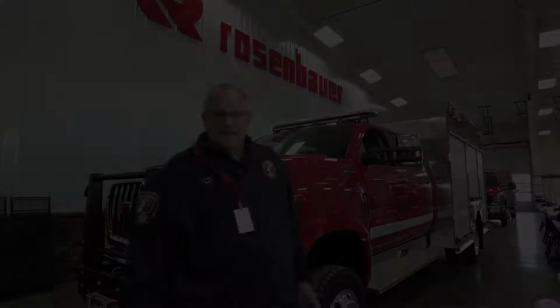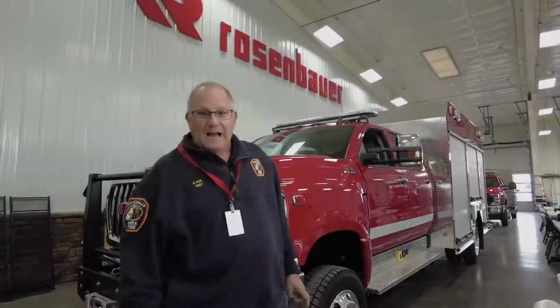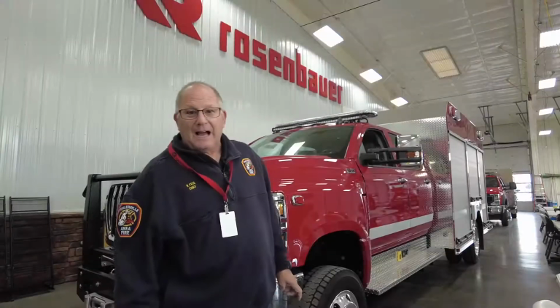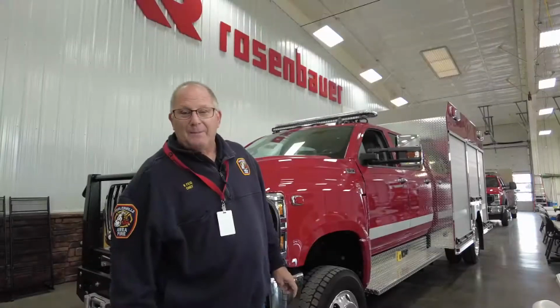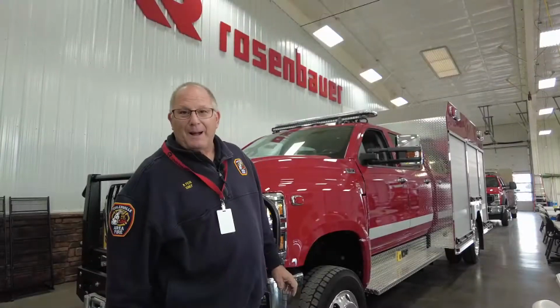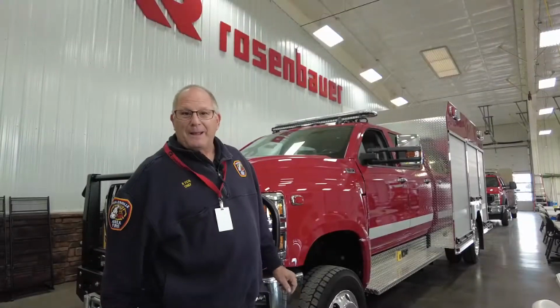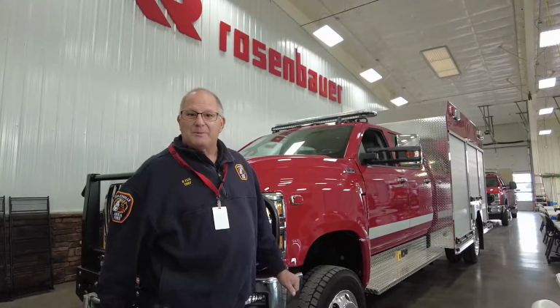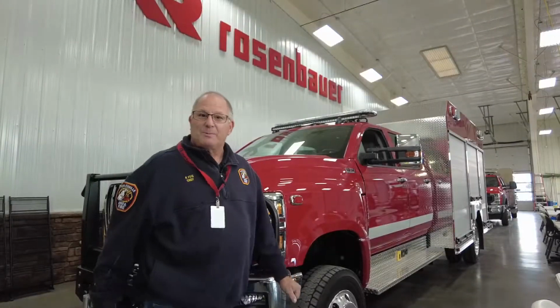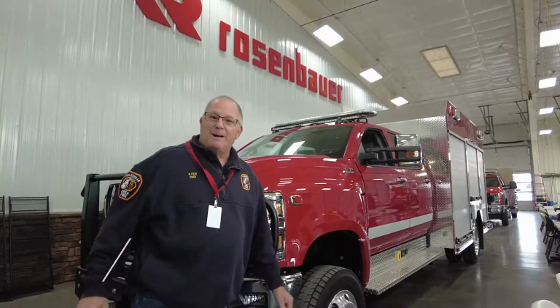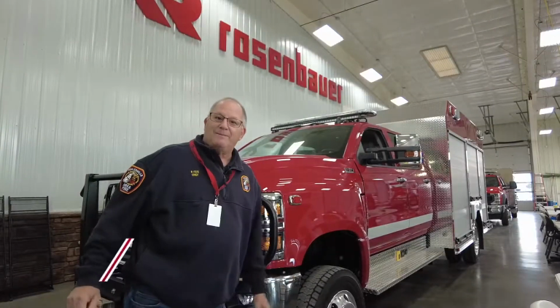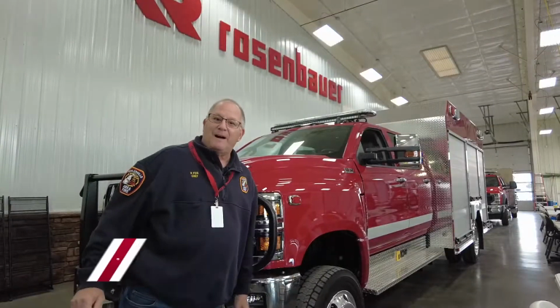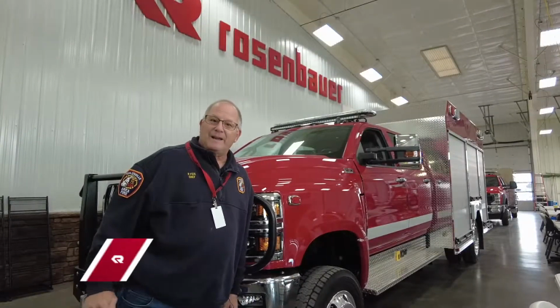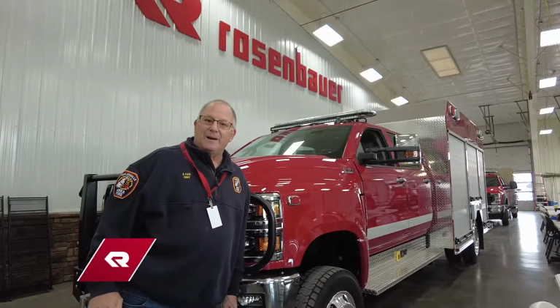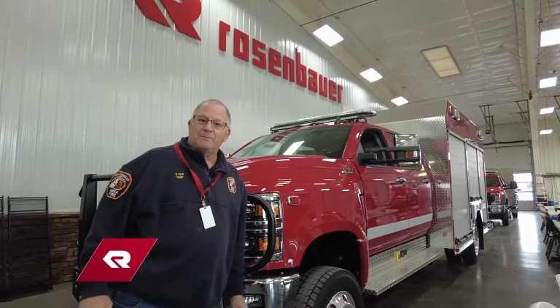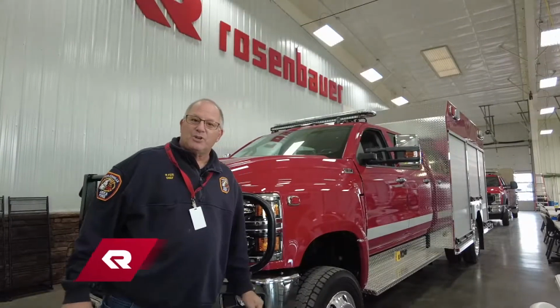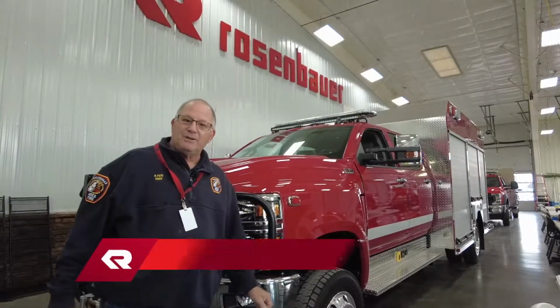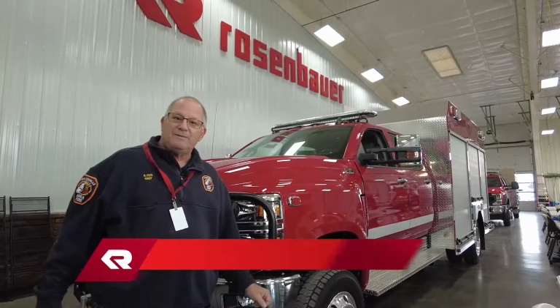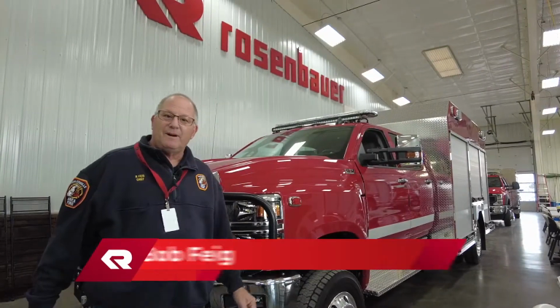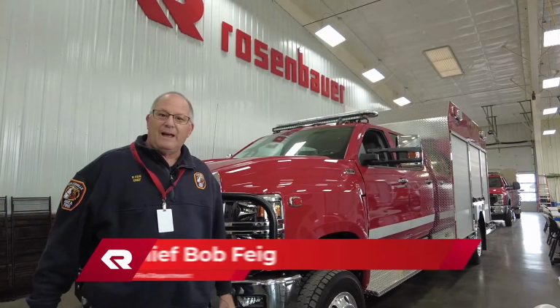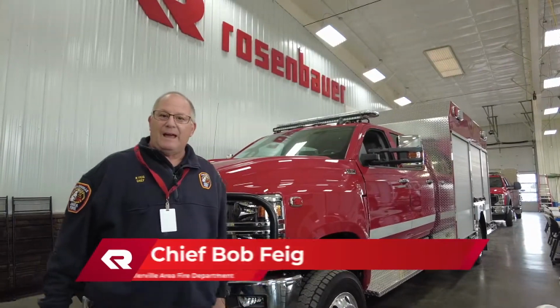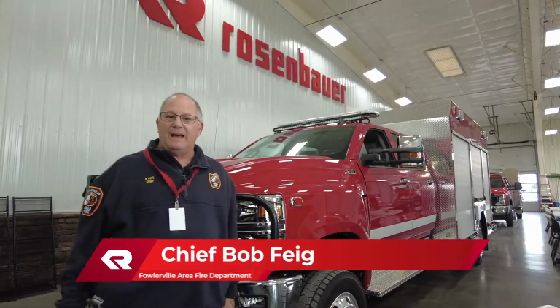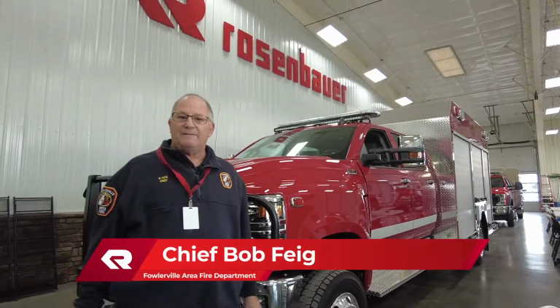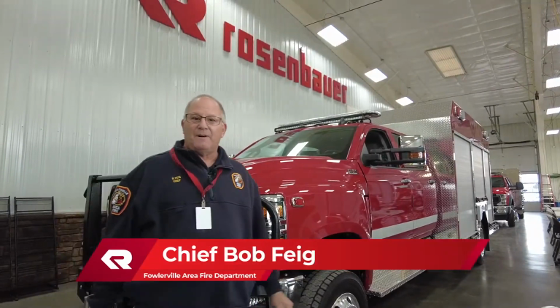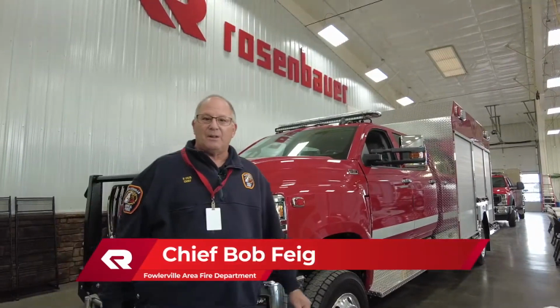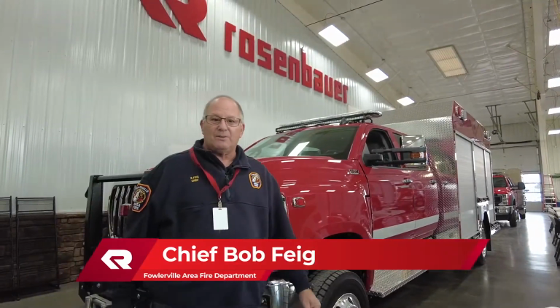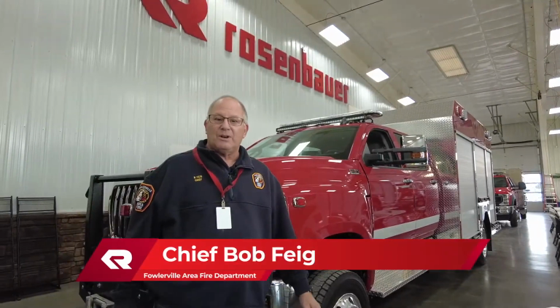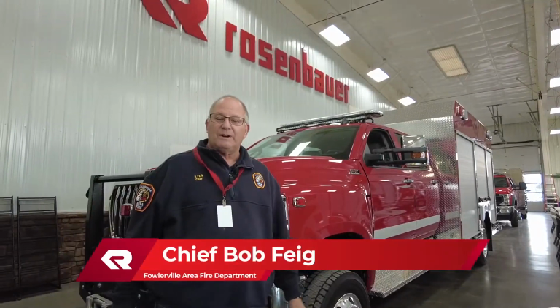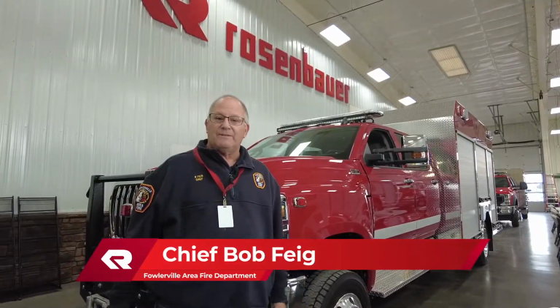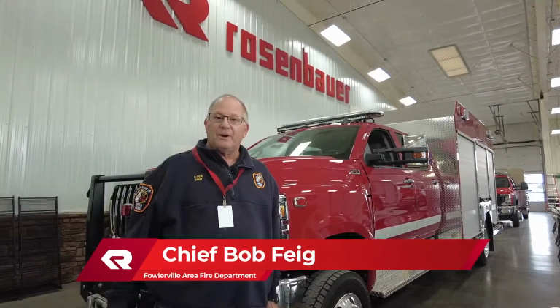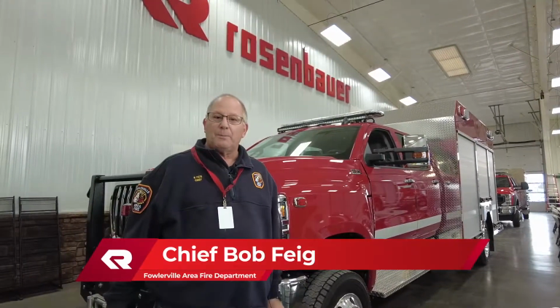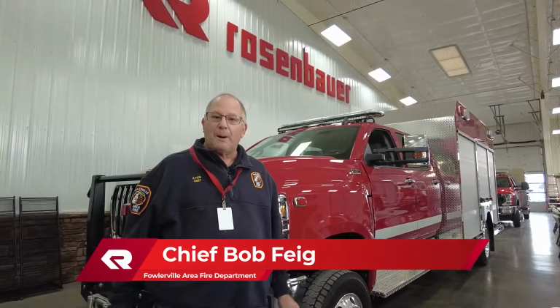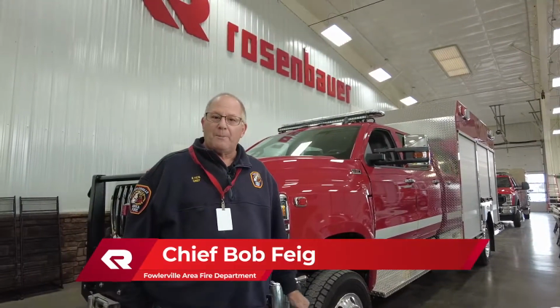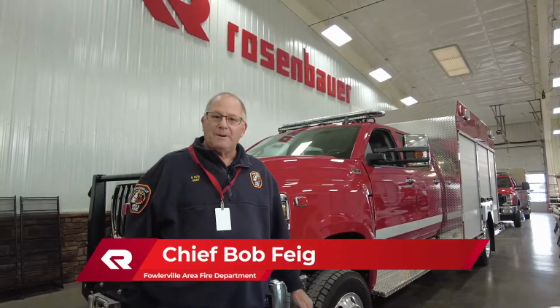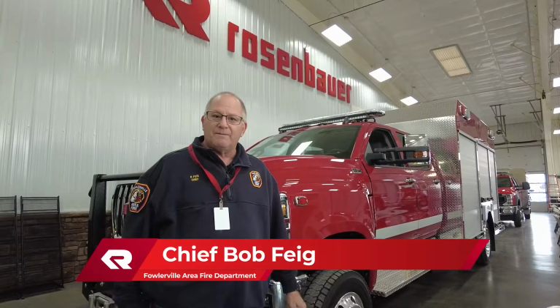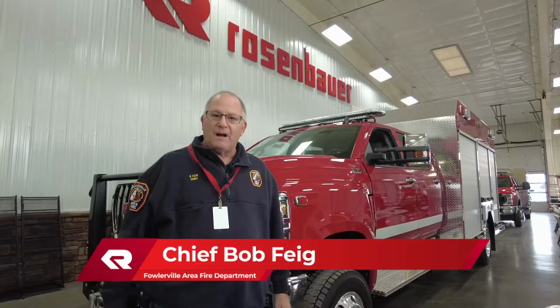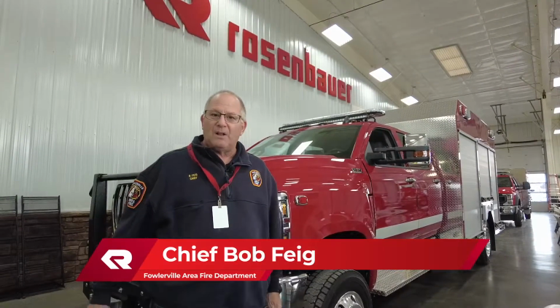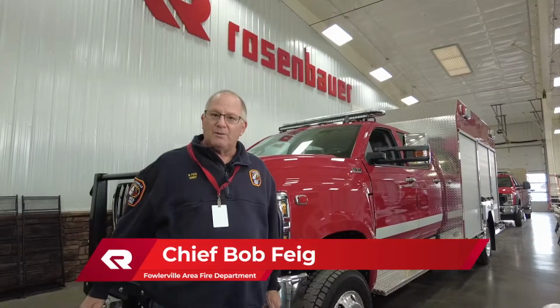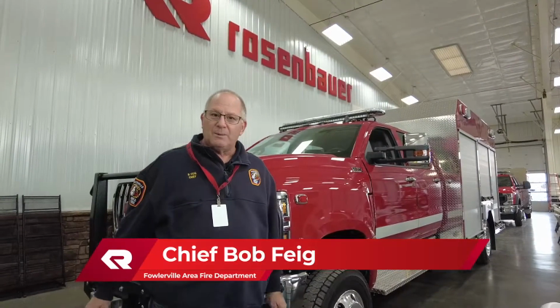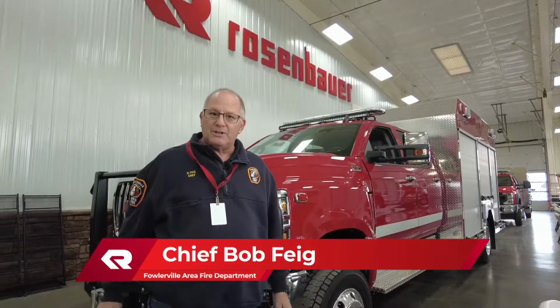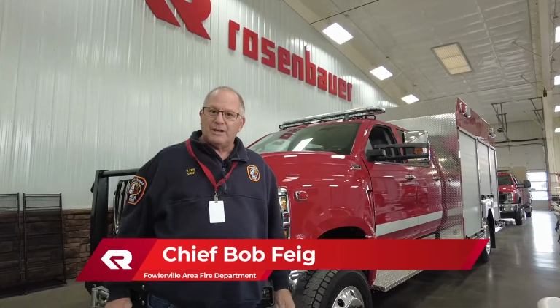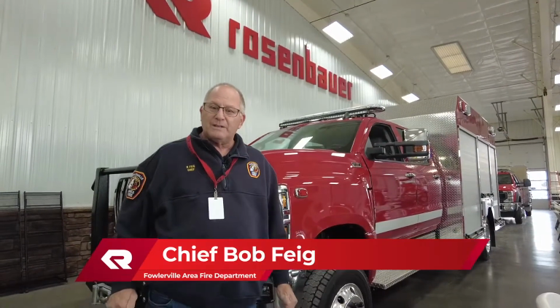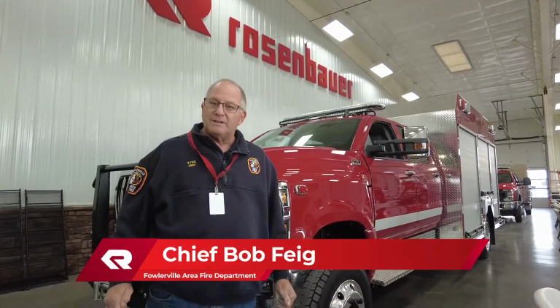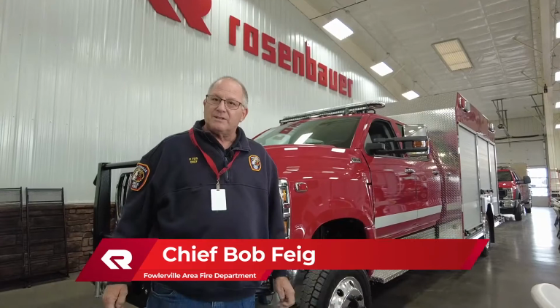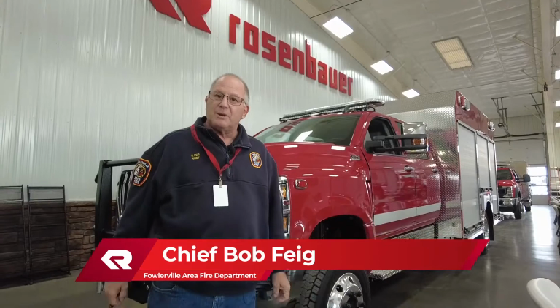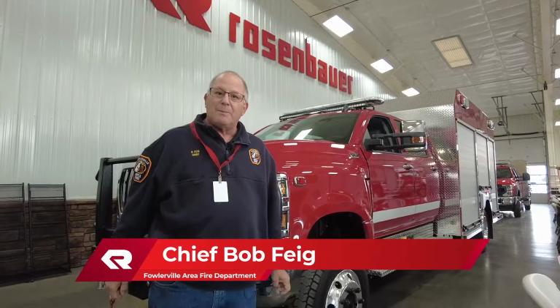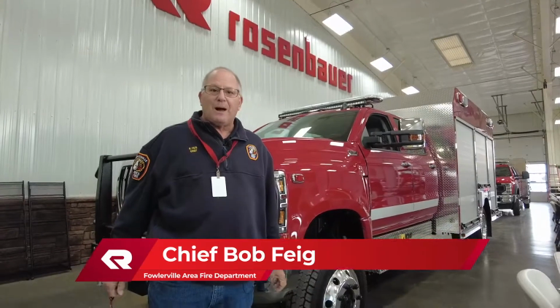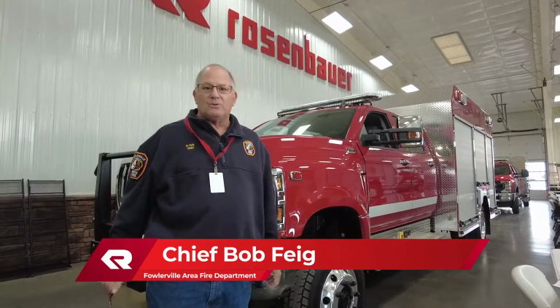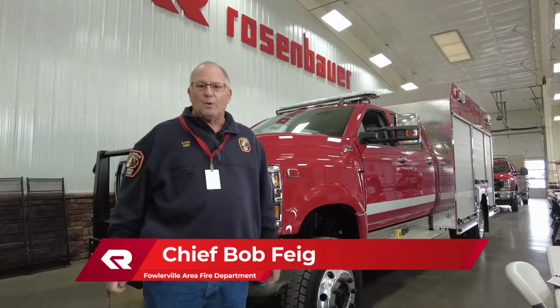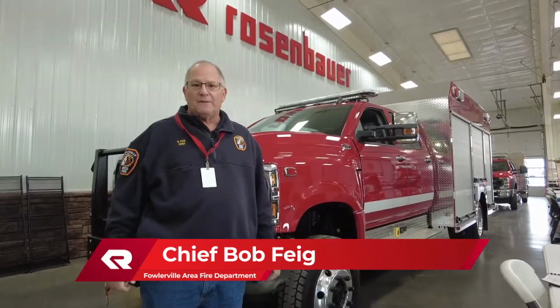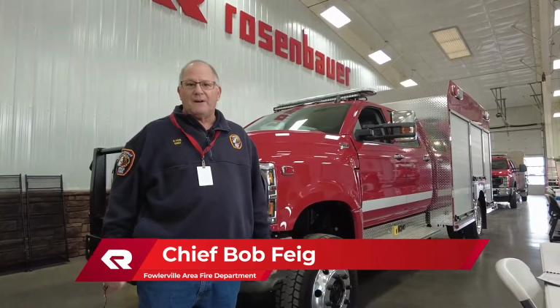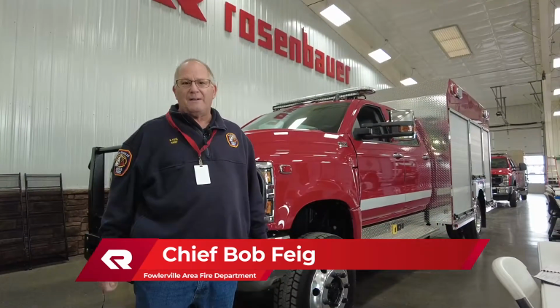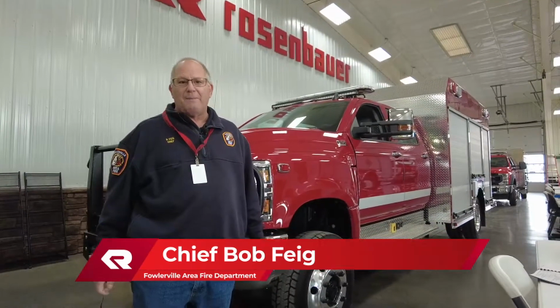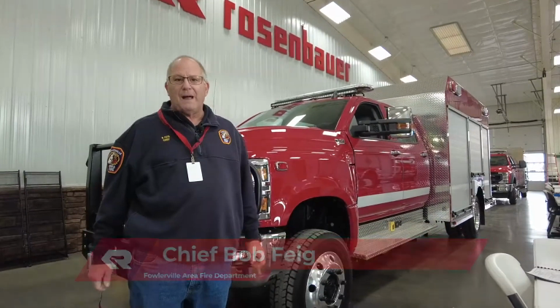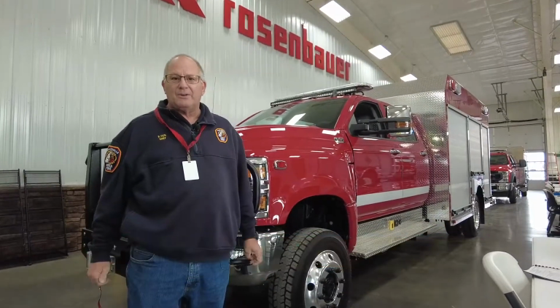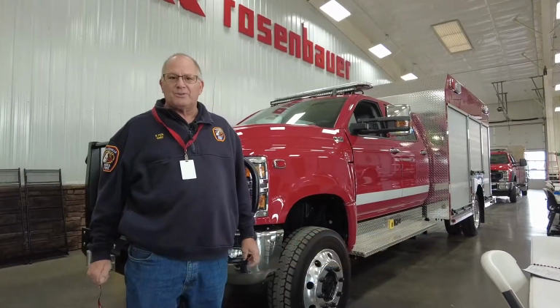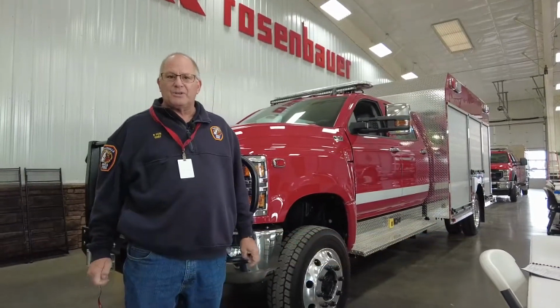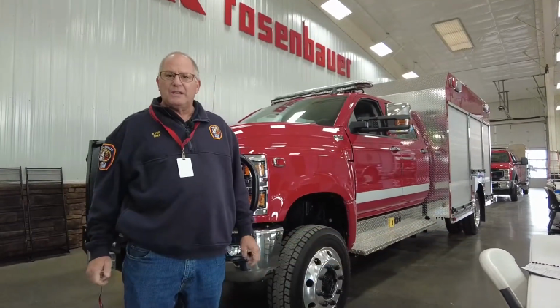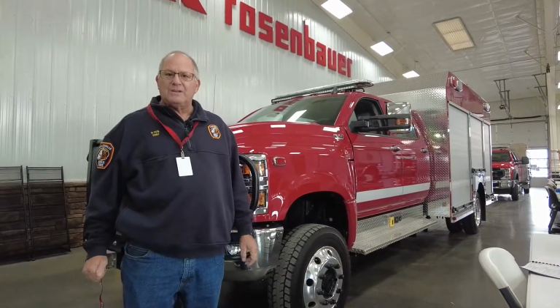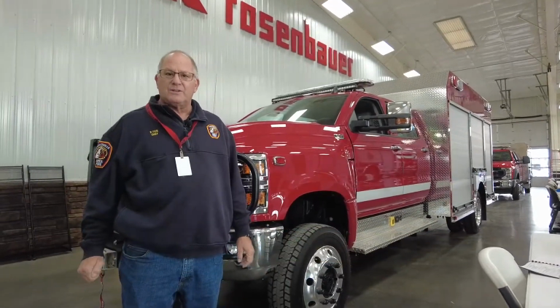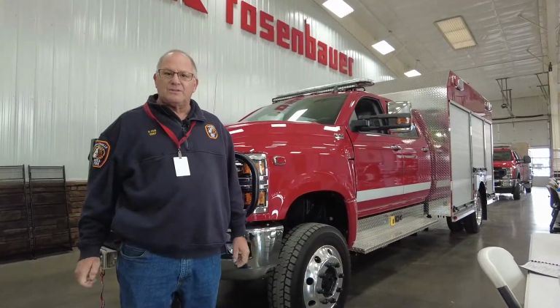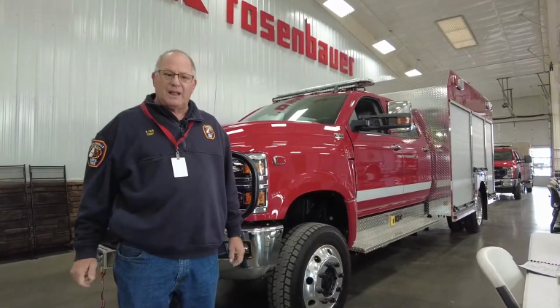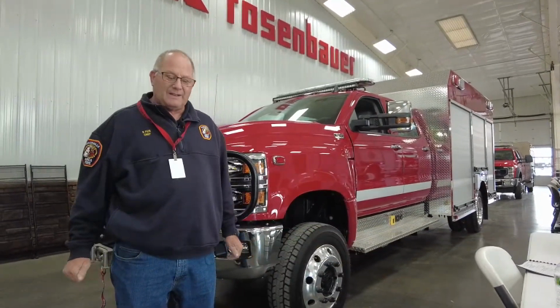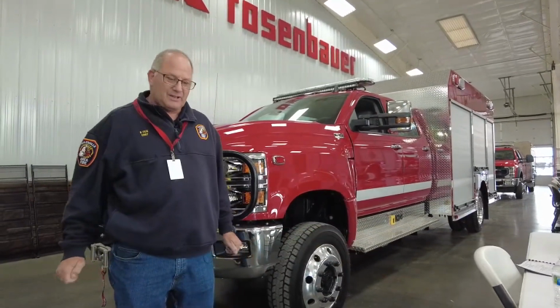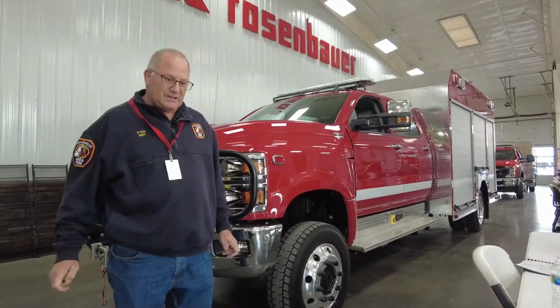Hi, my name is Bob Feige. I'm Chief at Fallowville Area Fire Department in Fallowville, Michigan. It's about 25 miles east of Lansing.